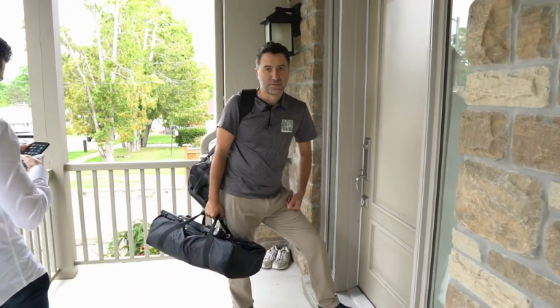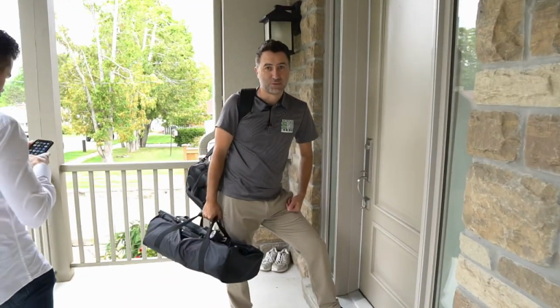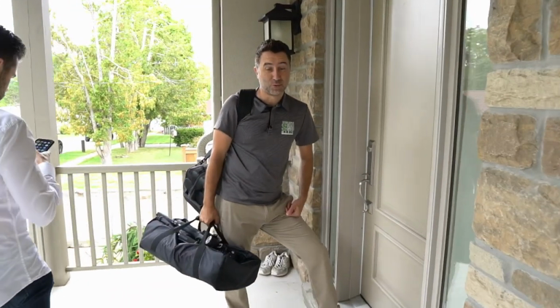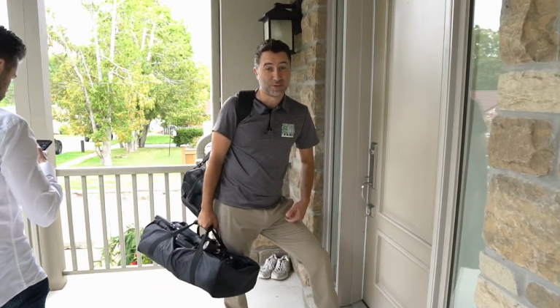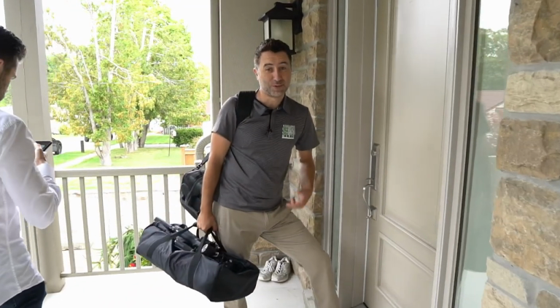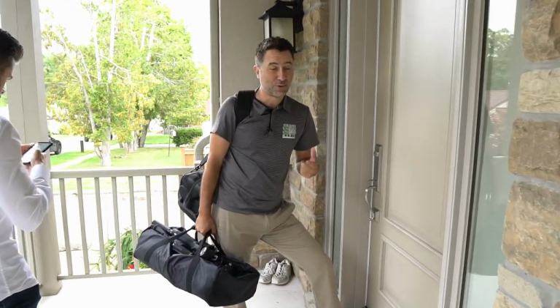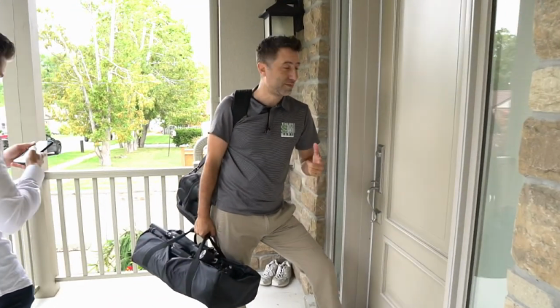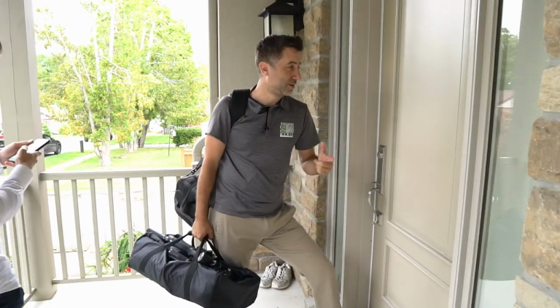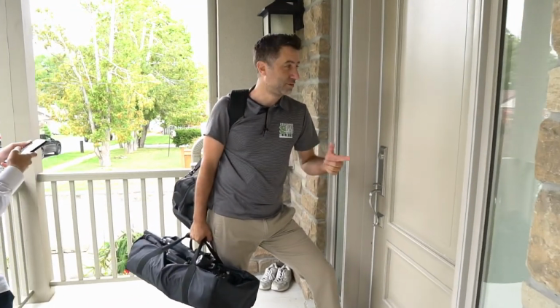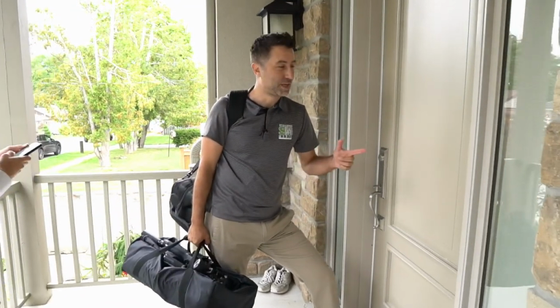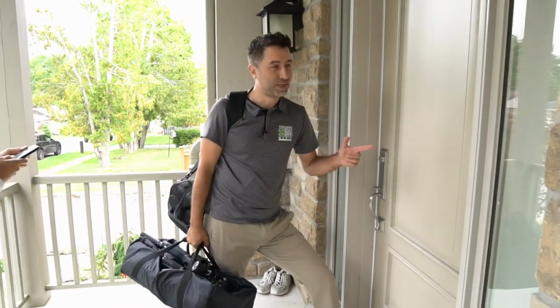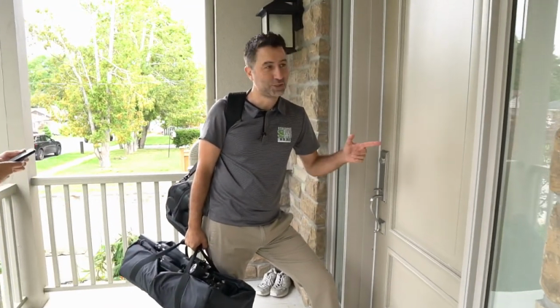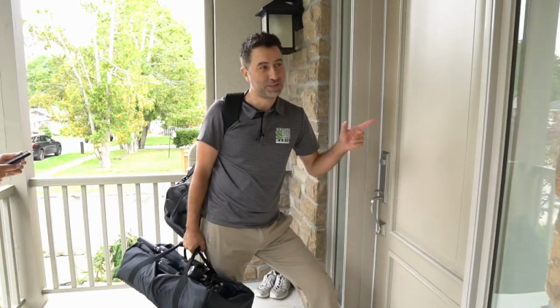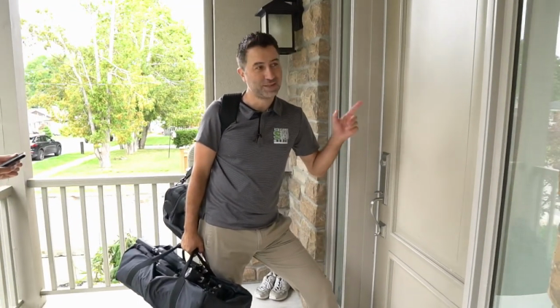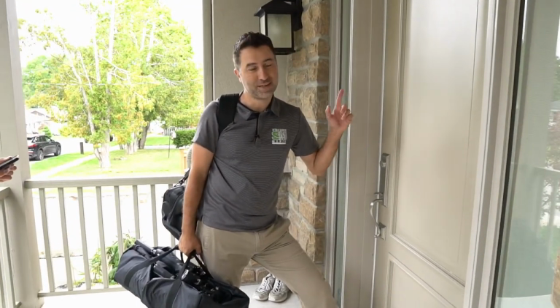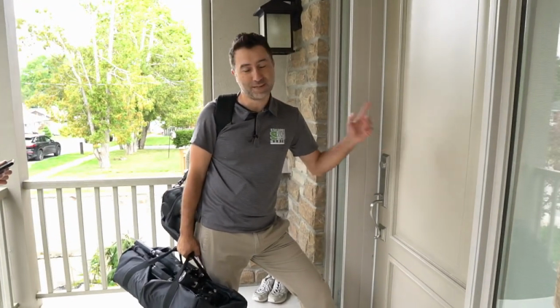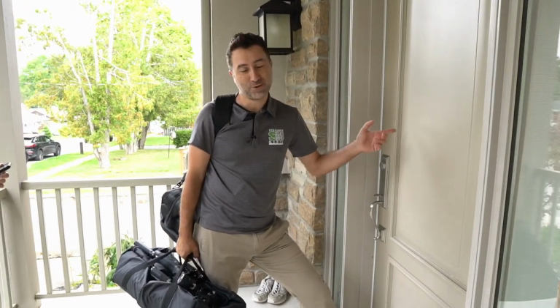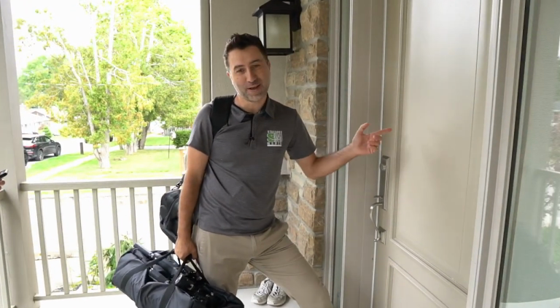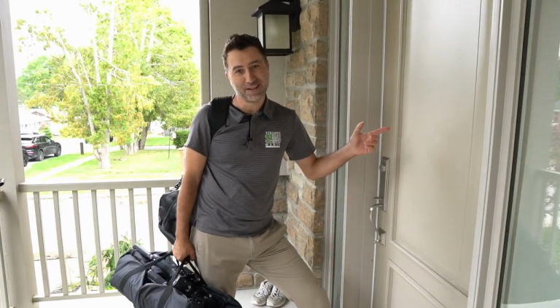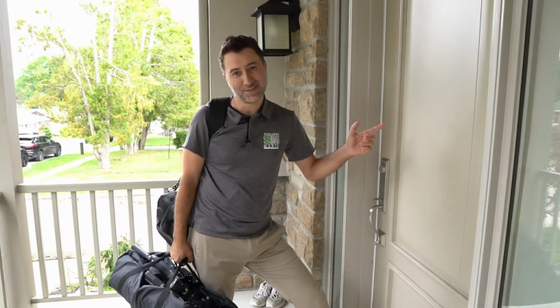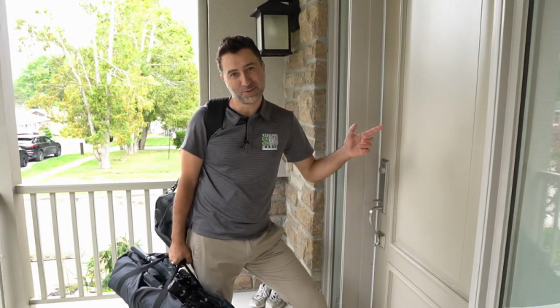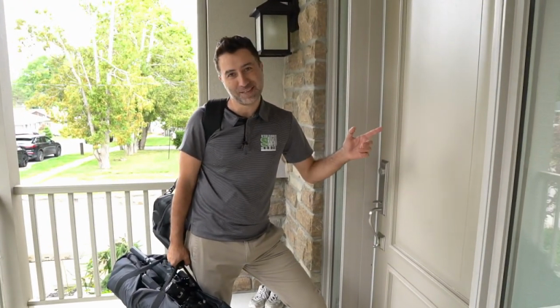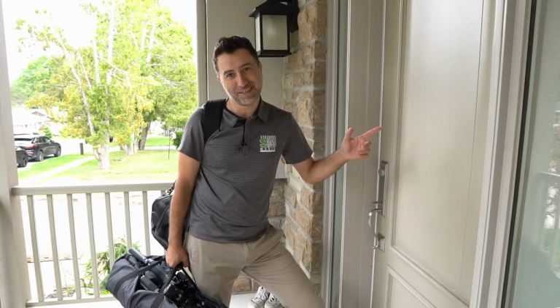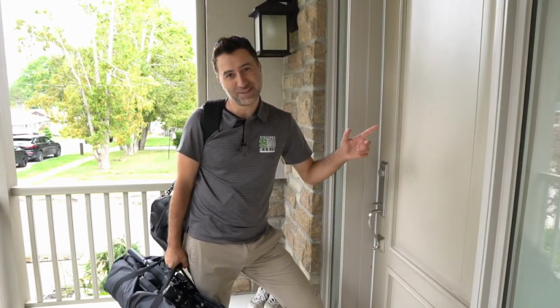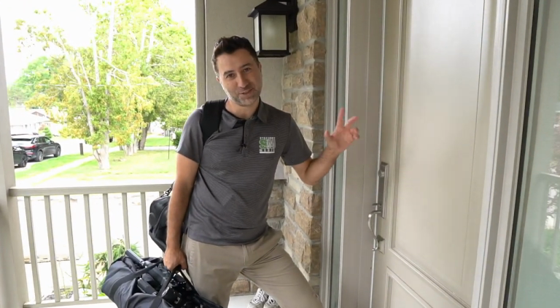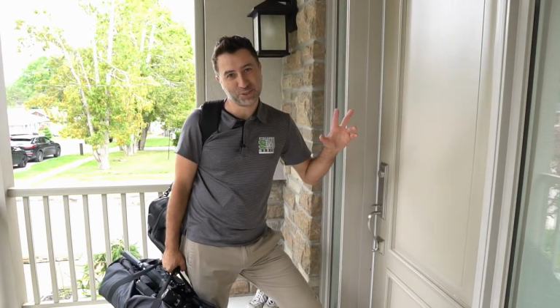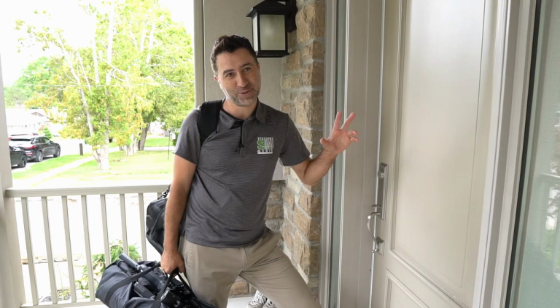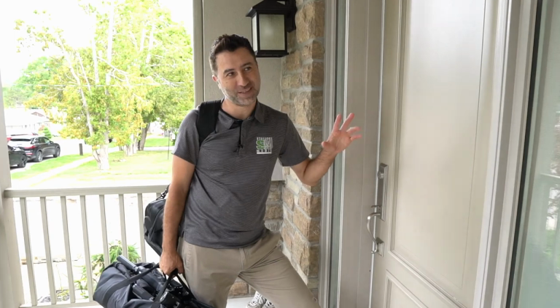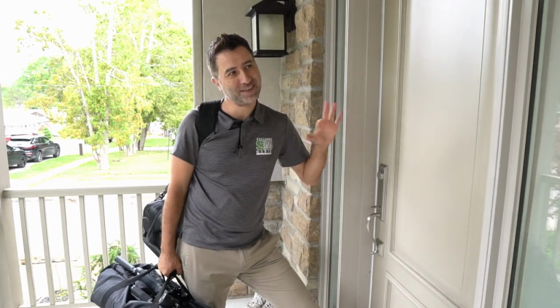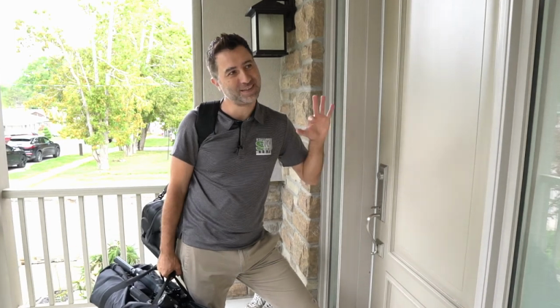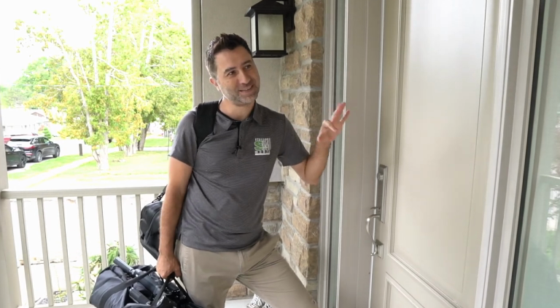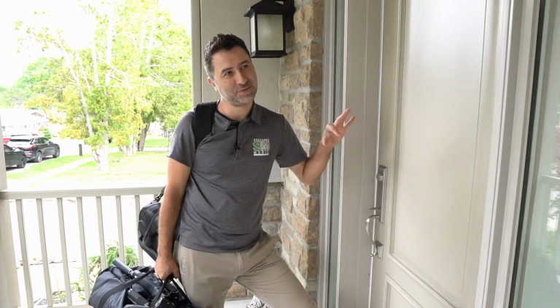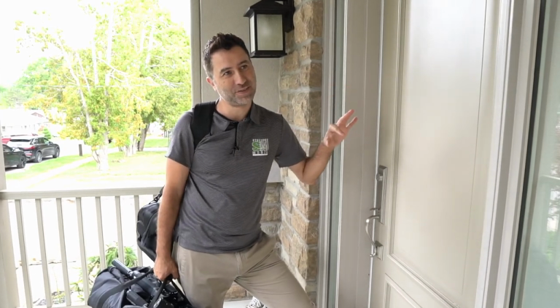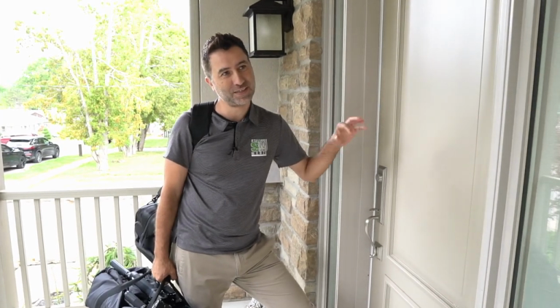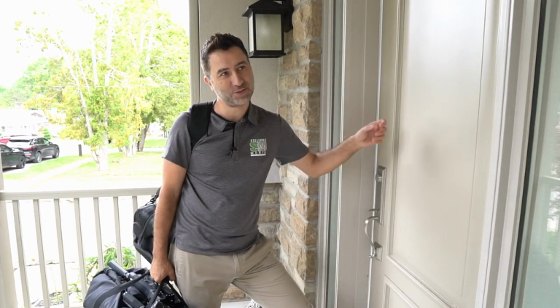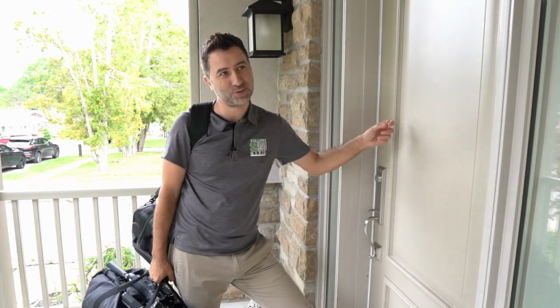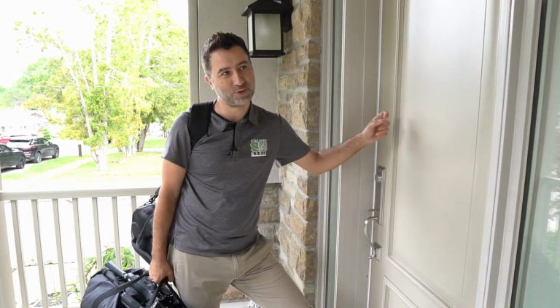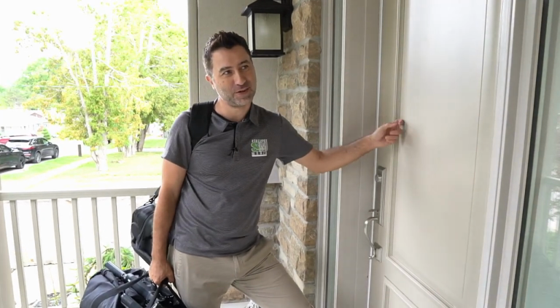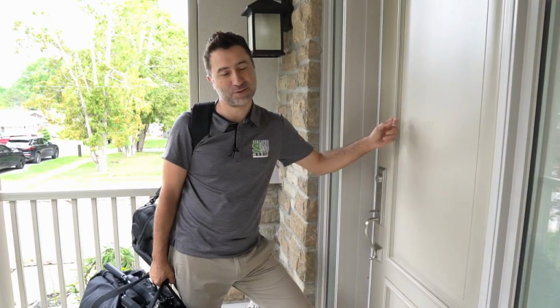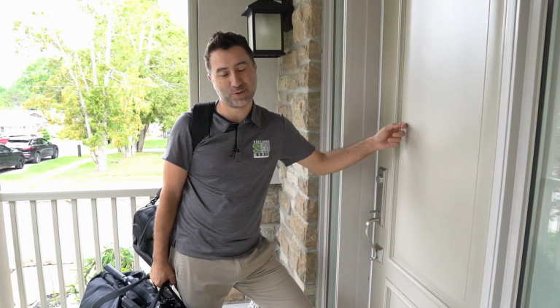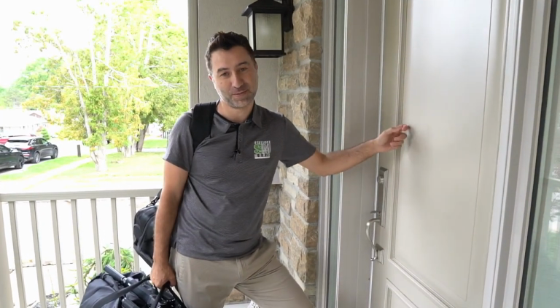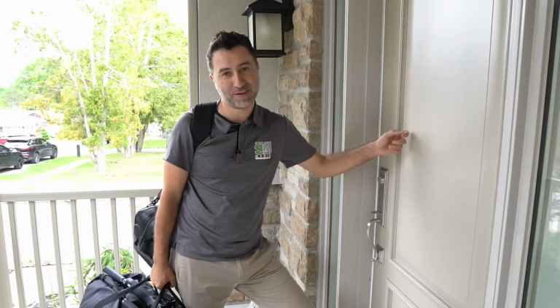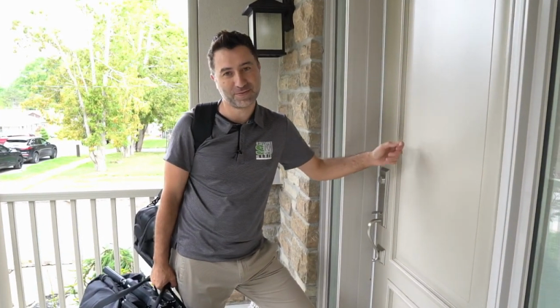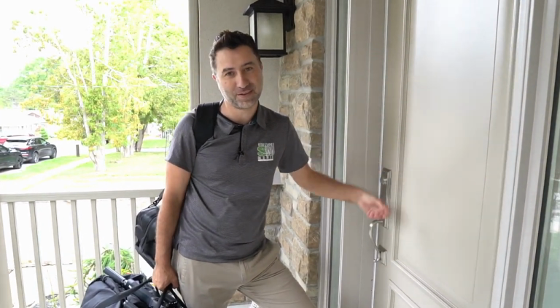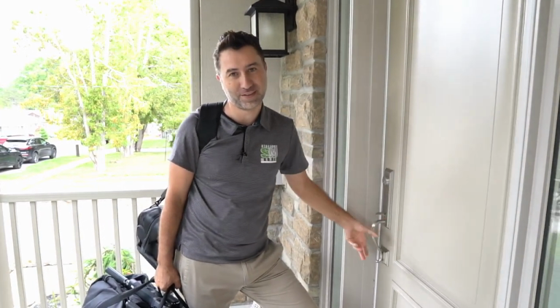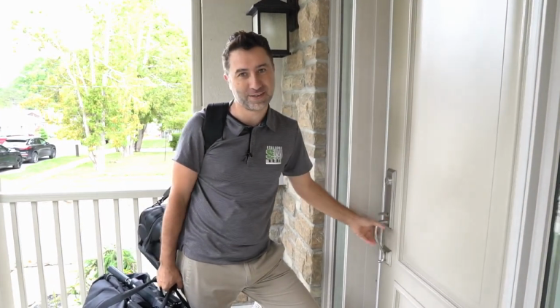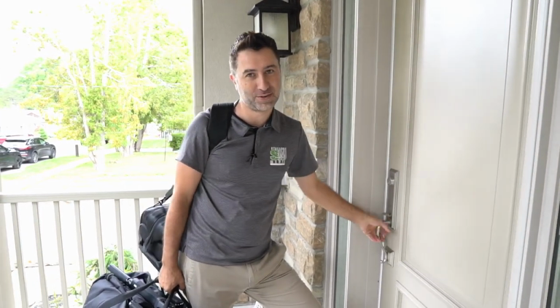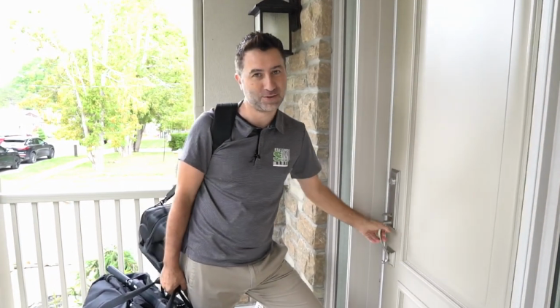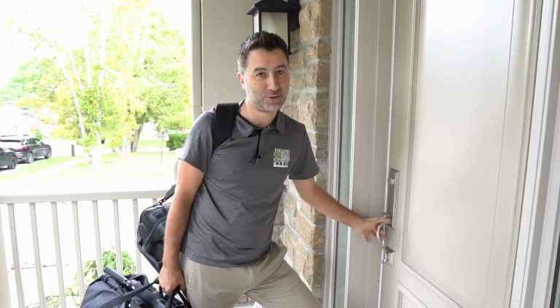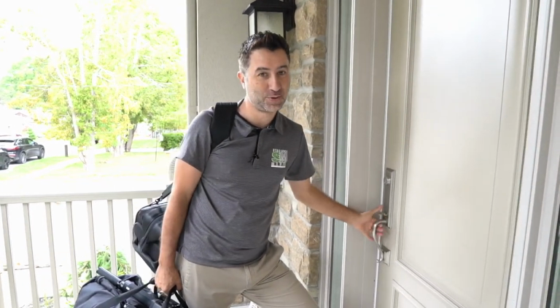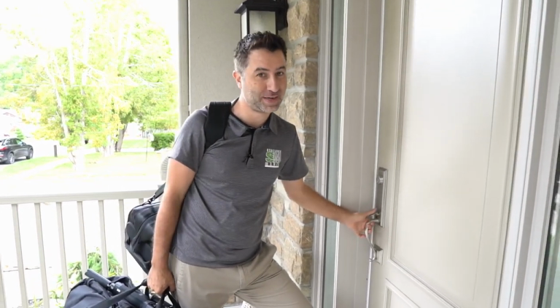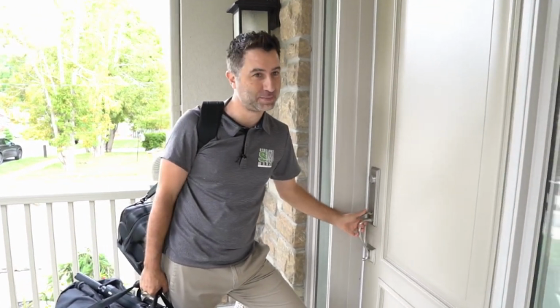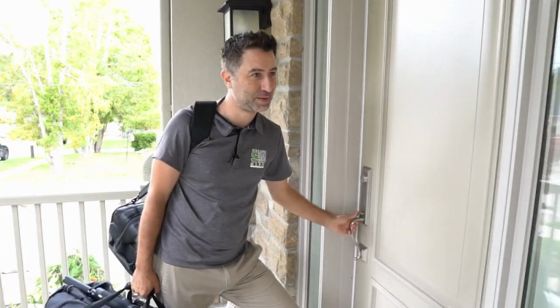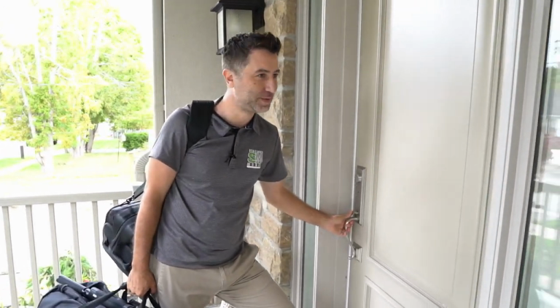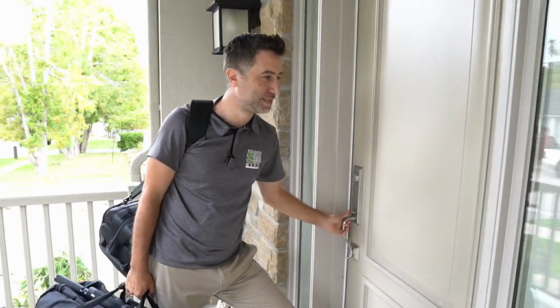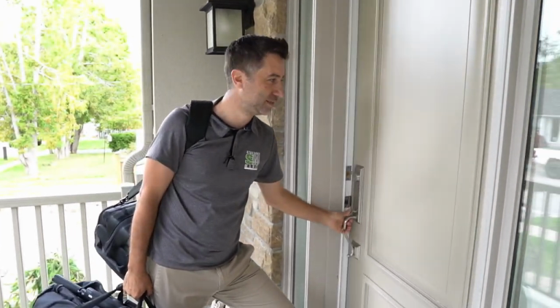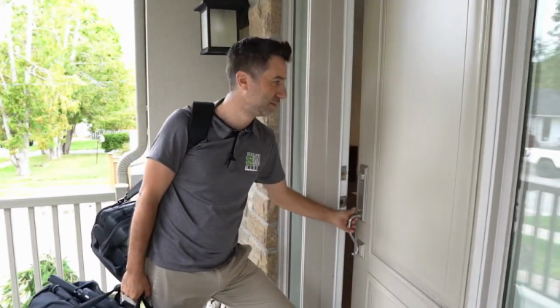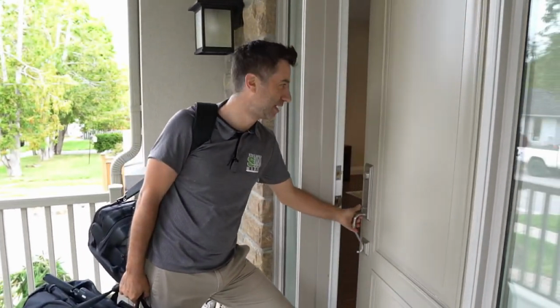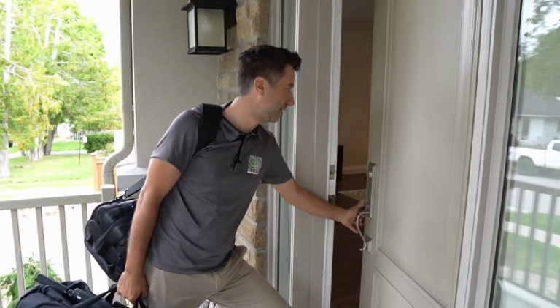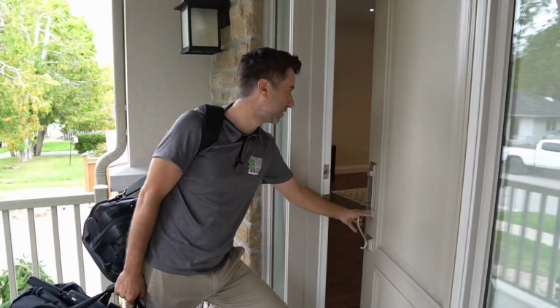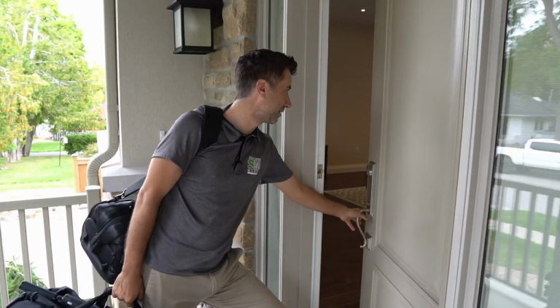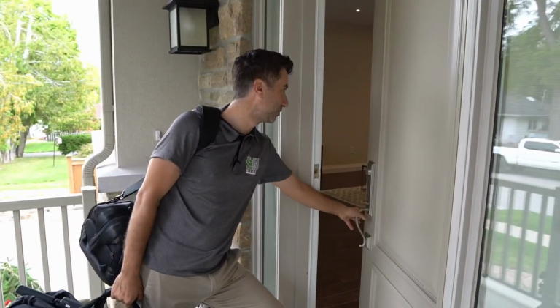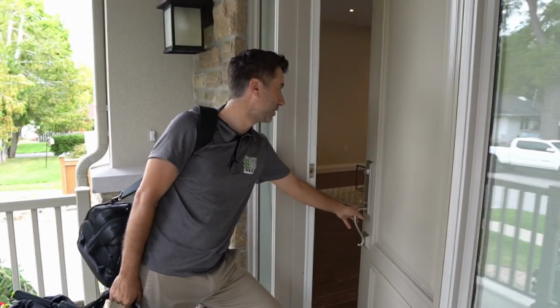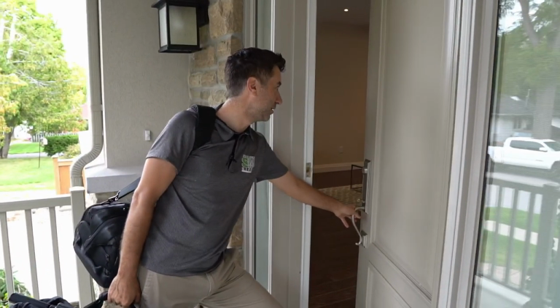We are arriving on location and Ali's already here shooting — I can see the flash going off, so I'm going to let her know I'm coming in. Ali, can I come in?